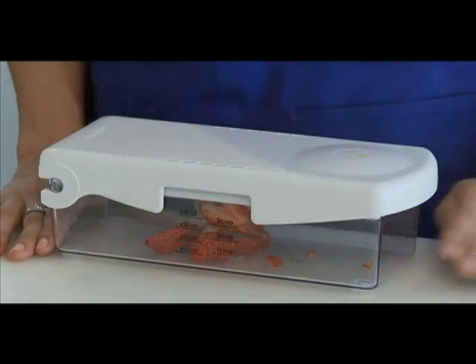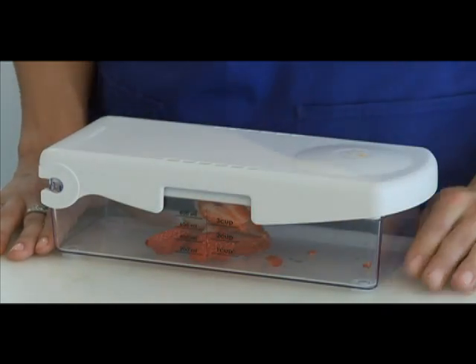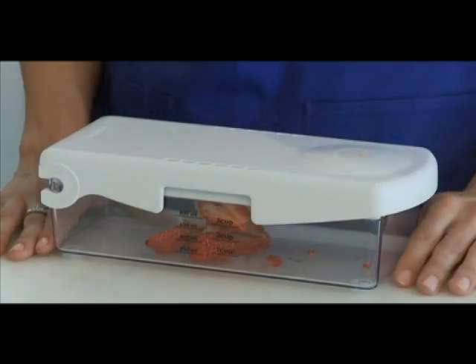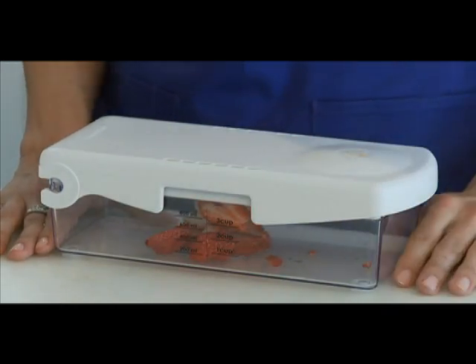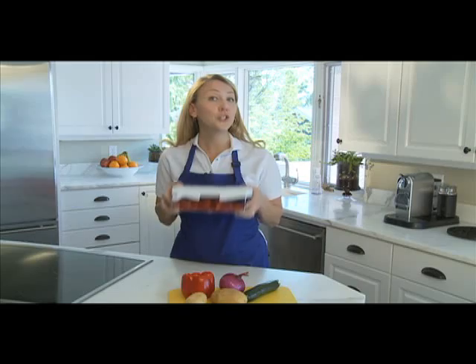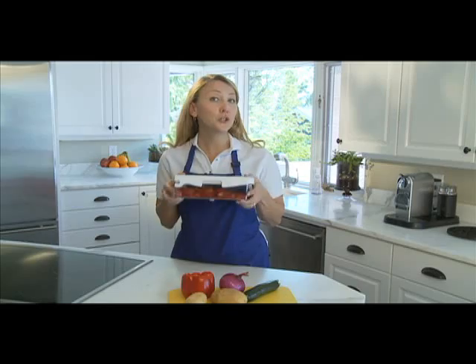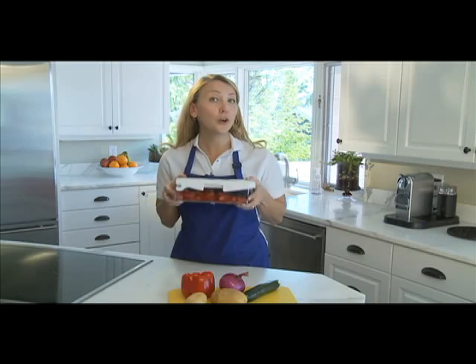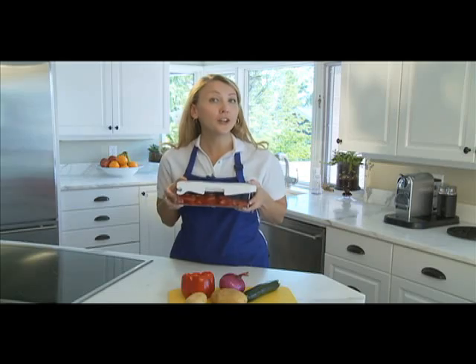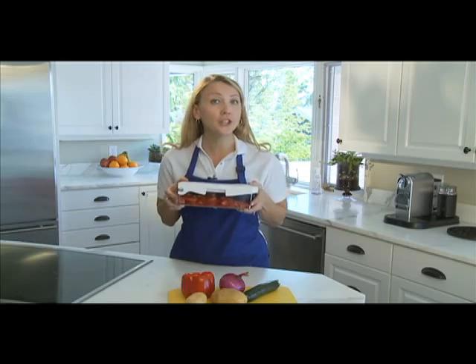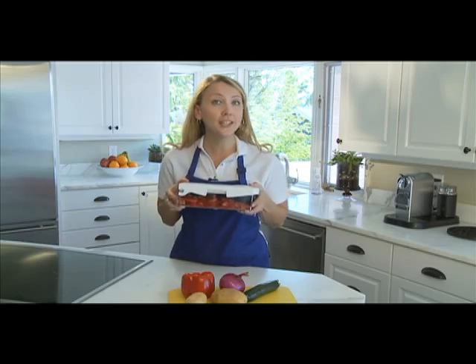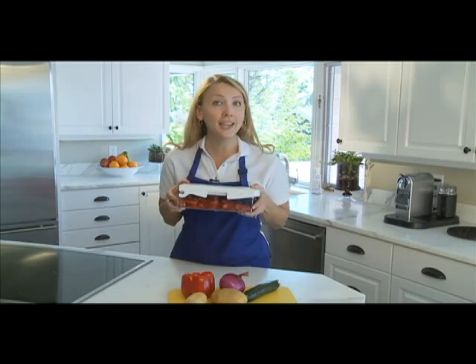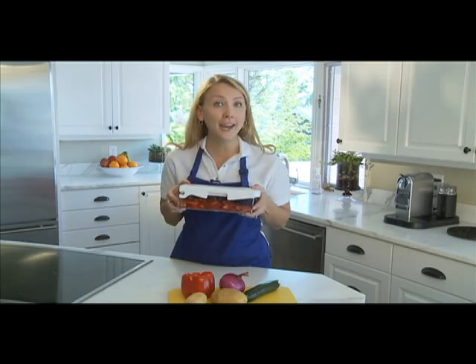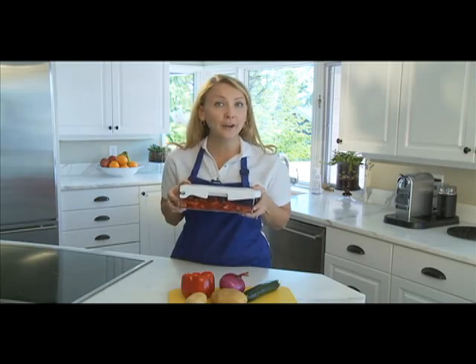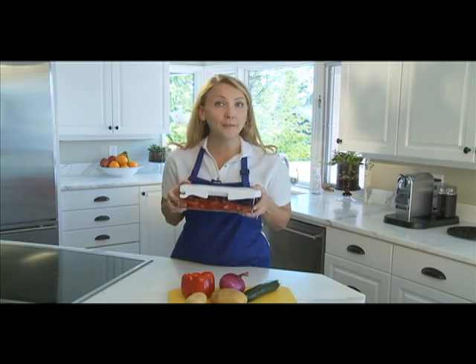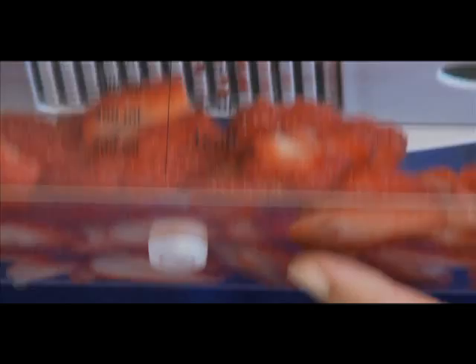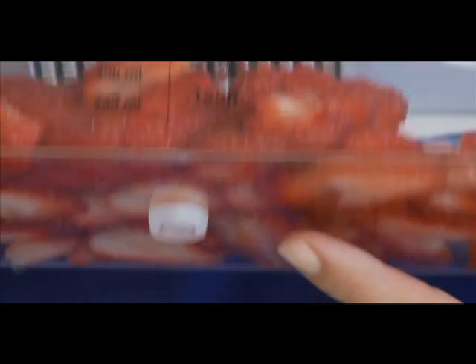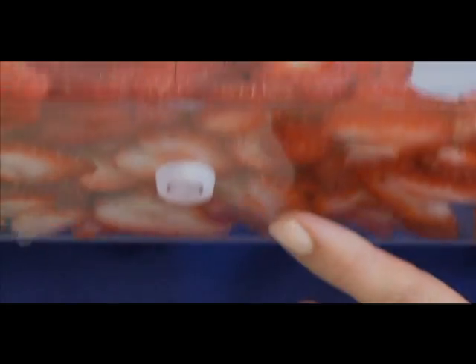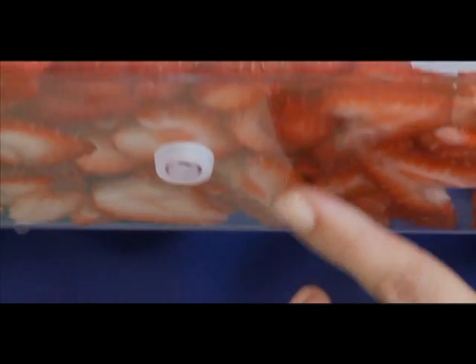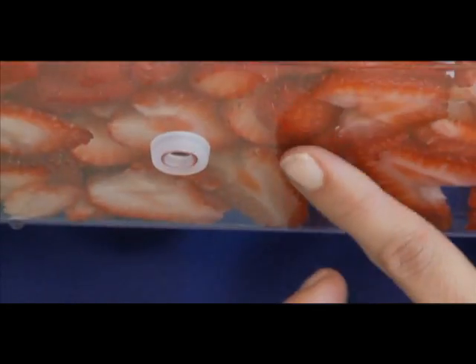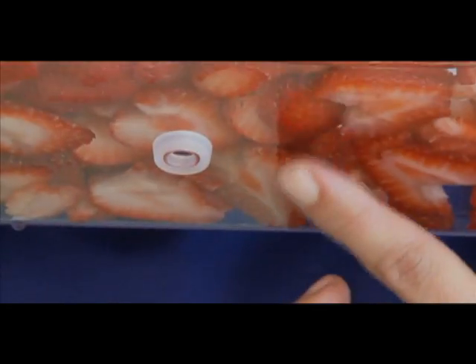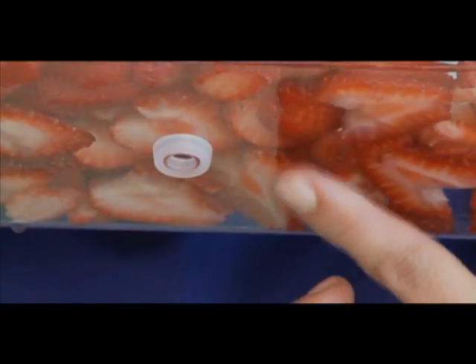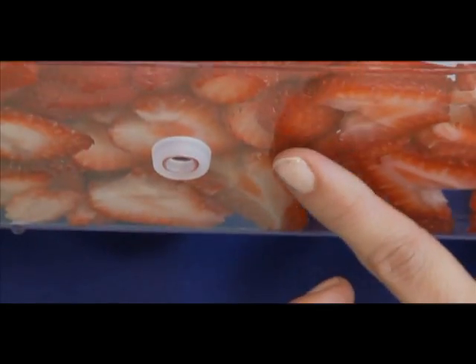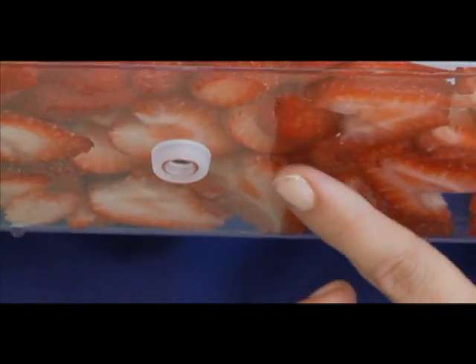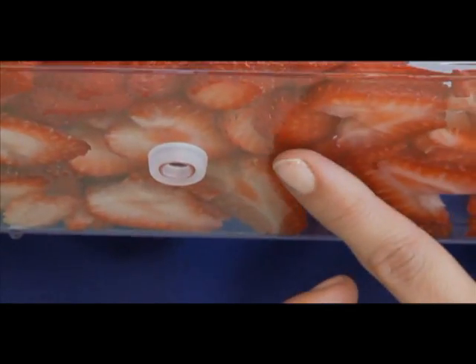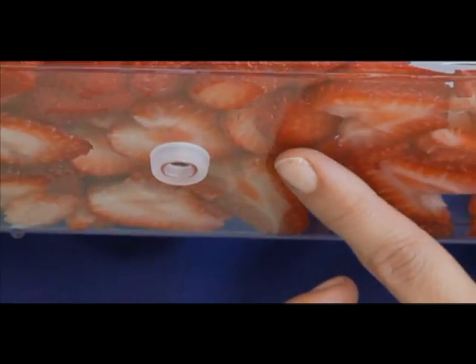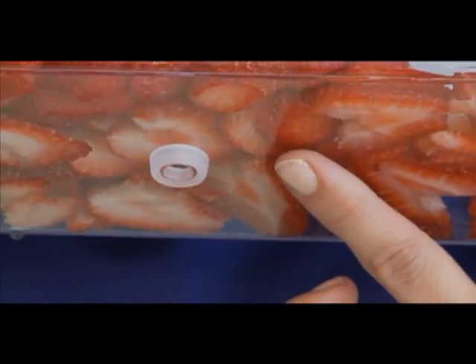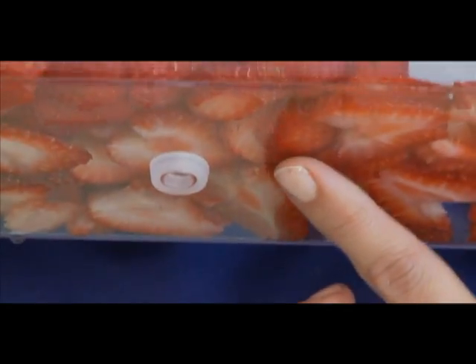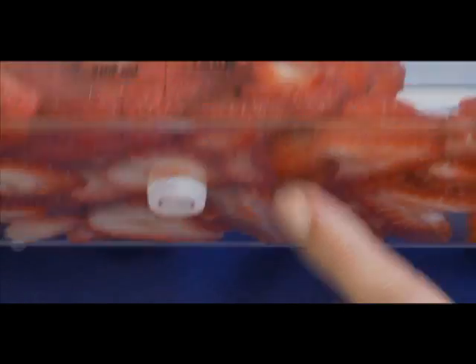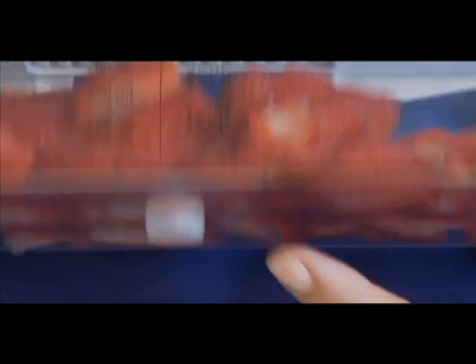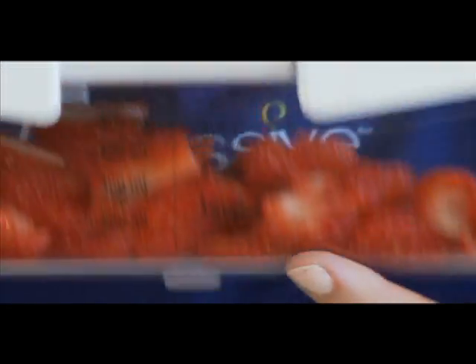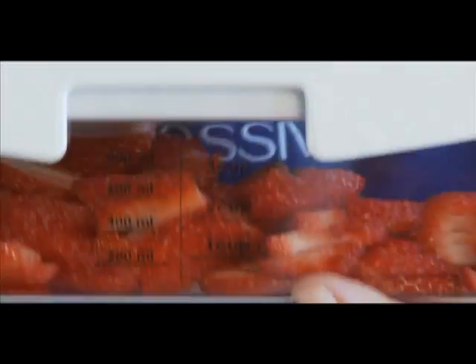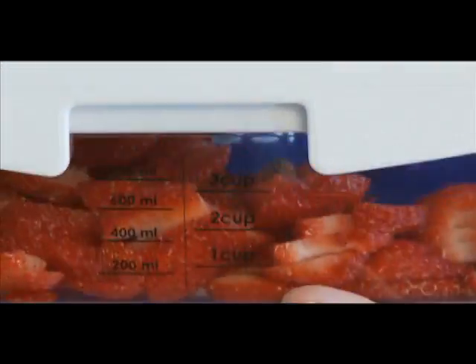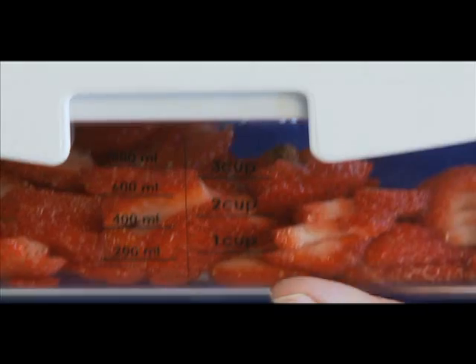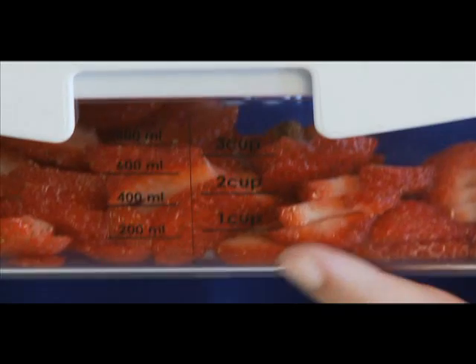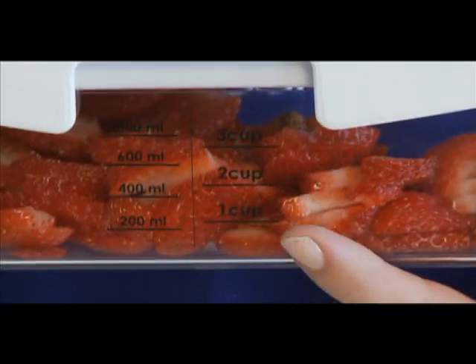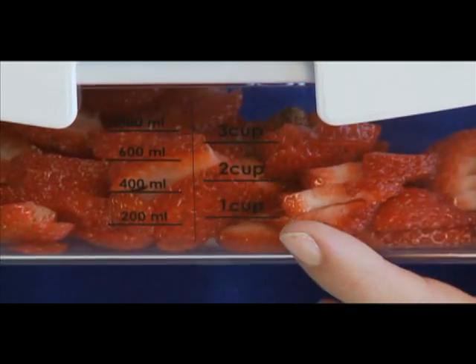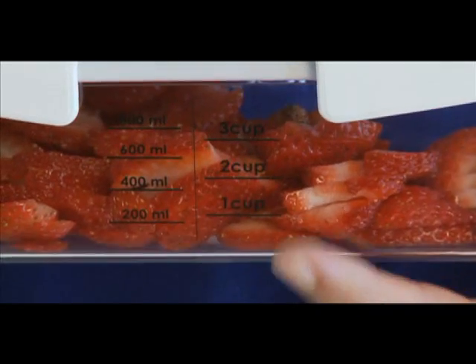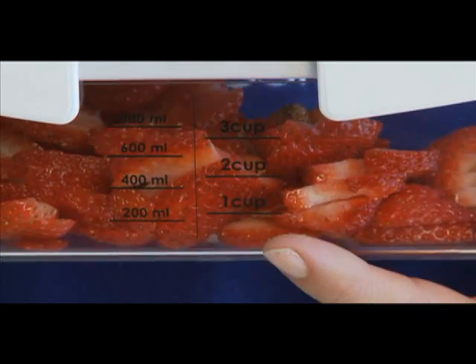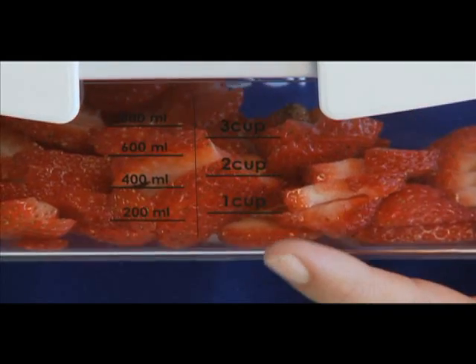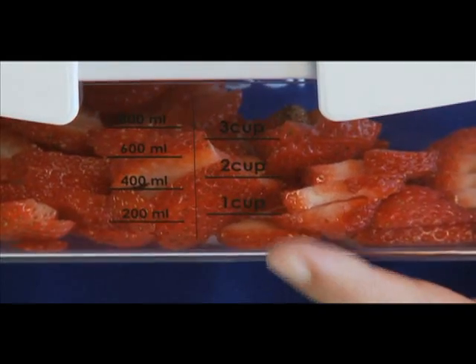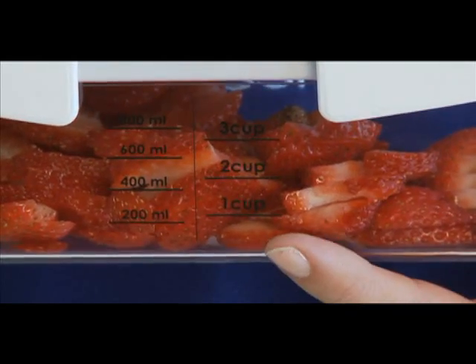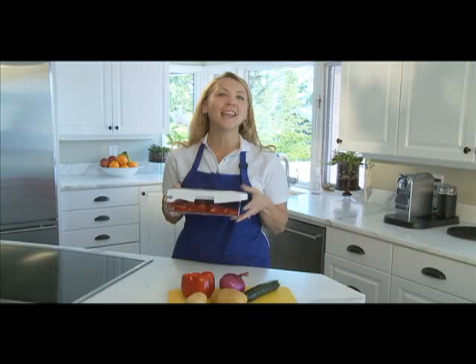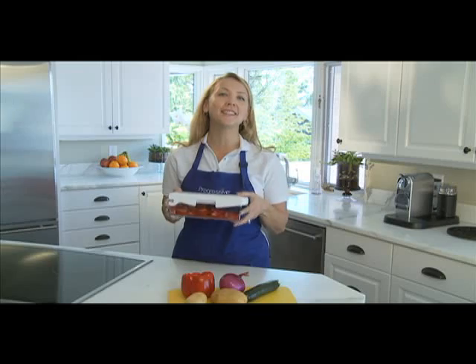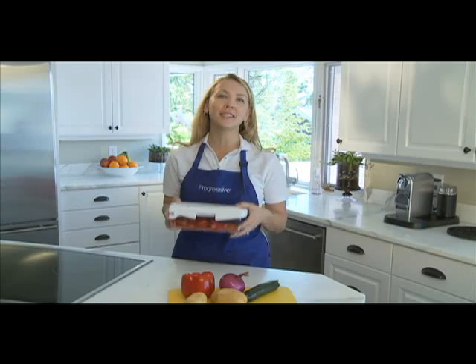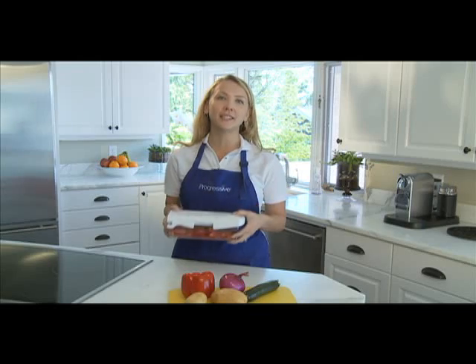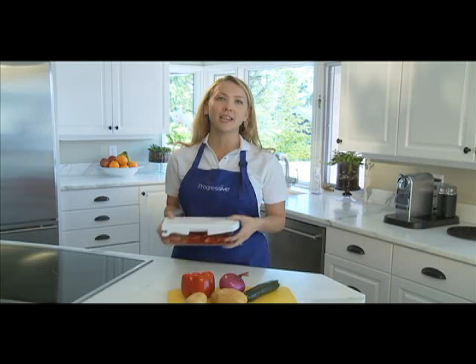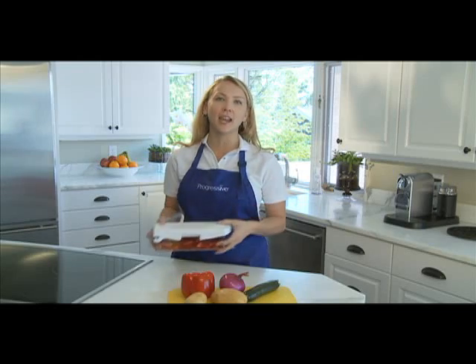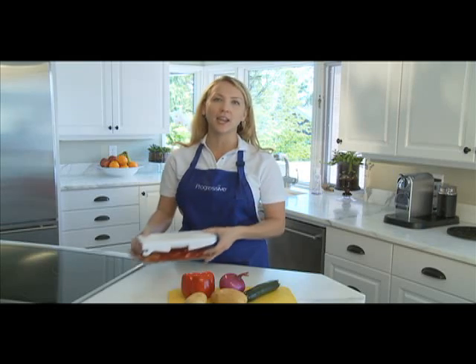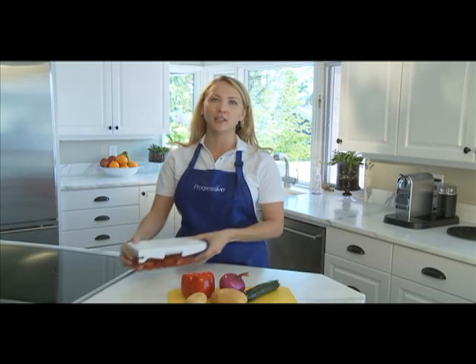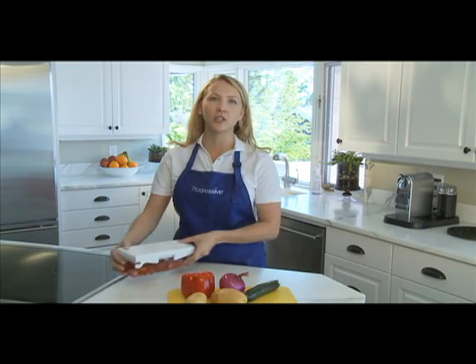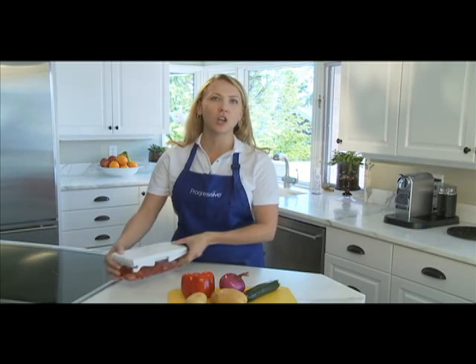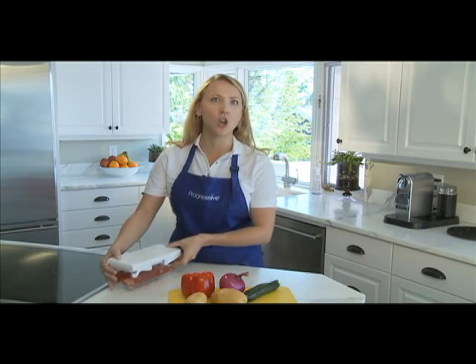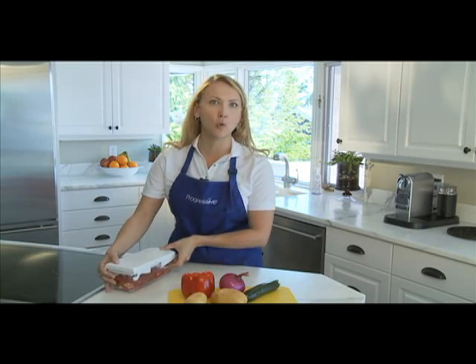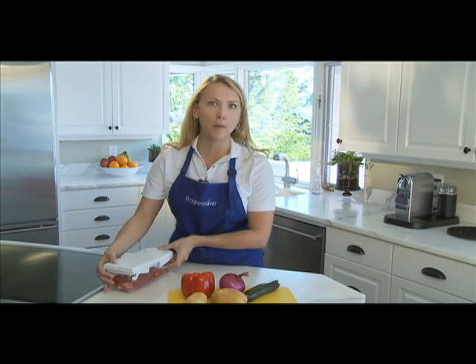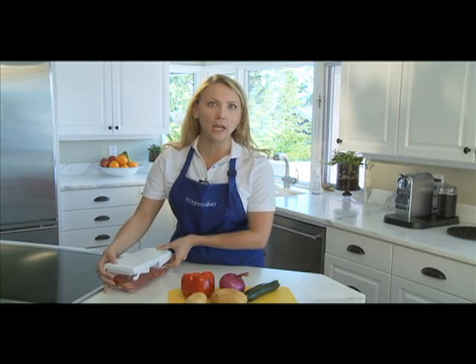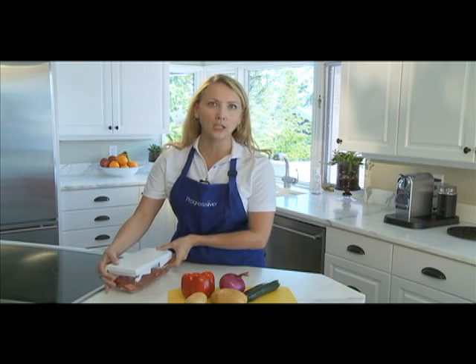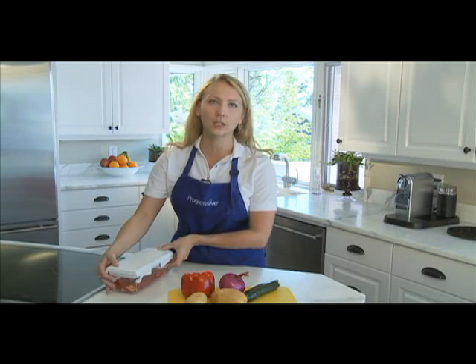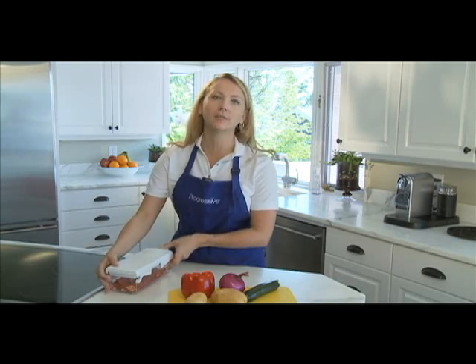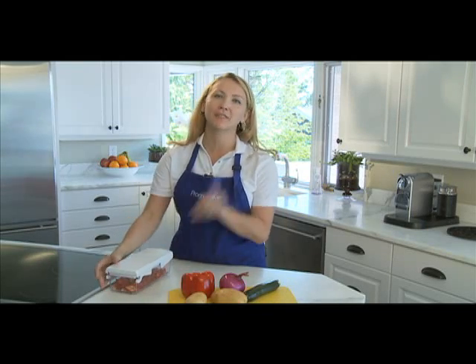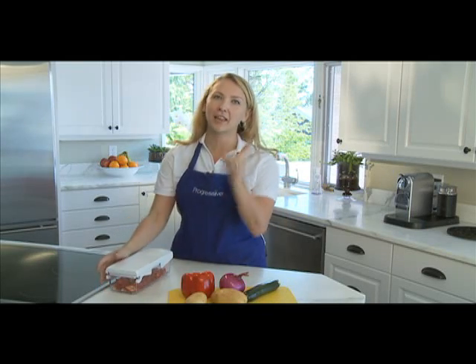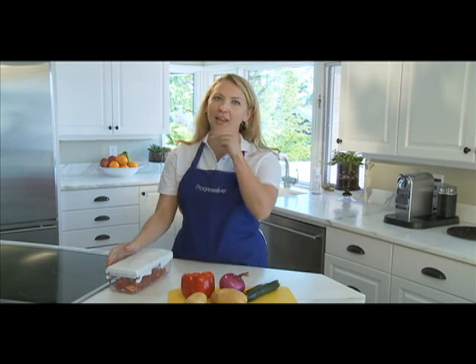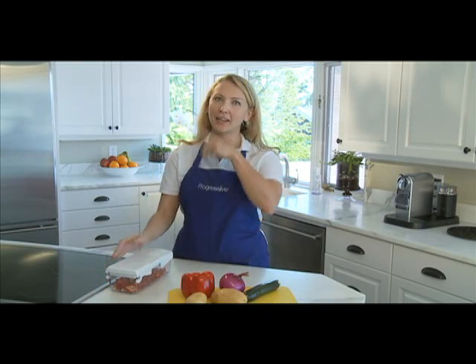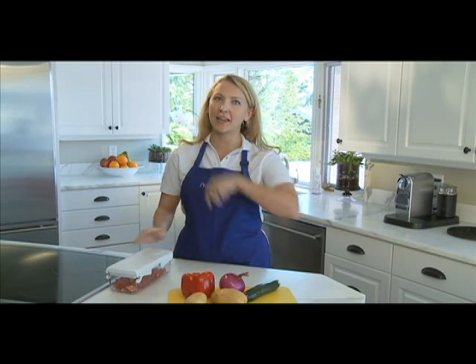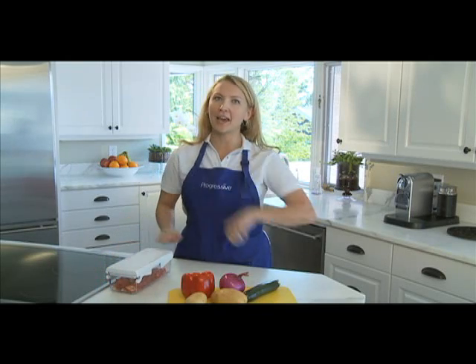The storage container base with the non-skid feet keeps the food measured and contained. No mess — I like that.